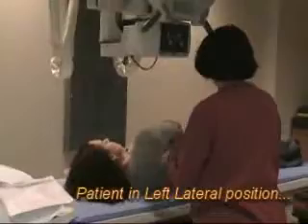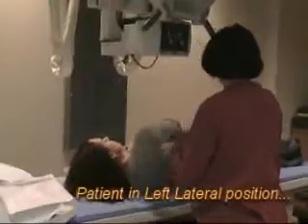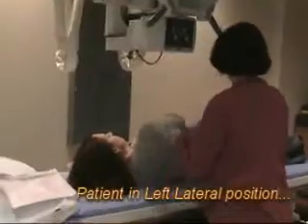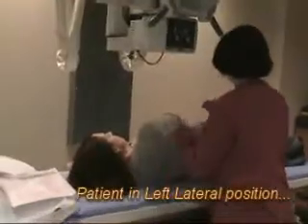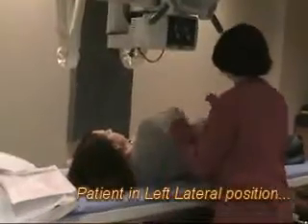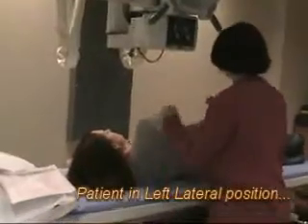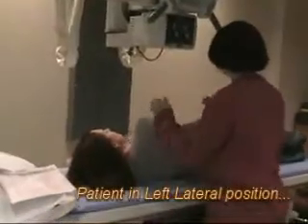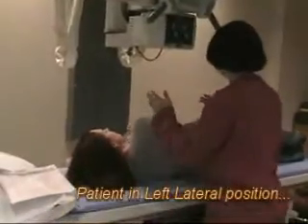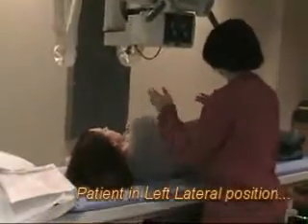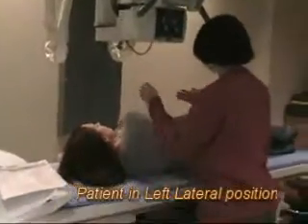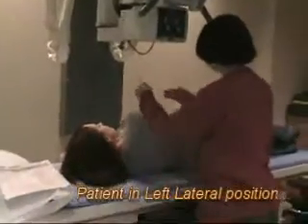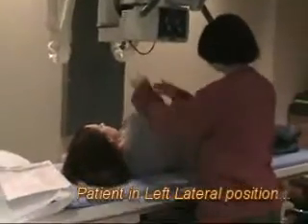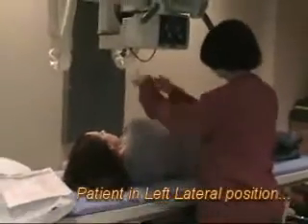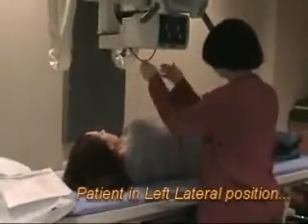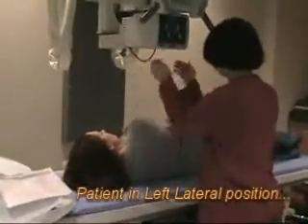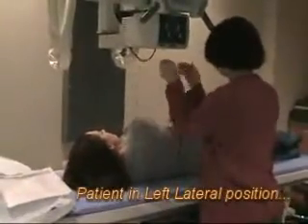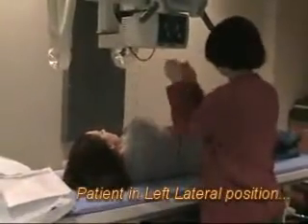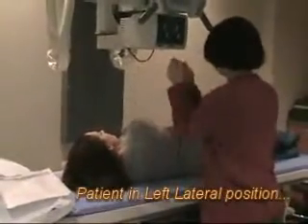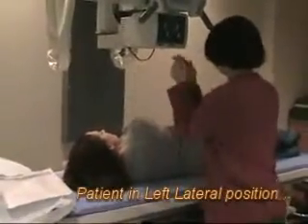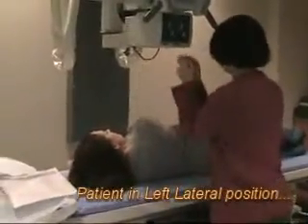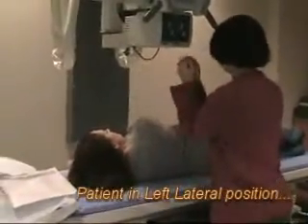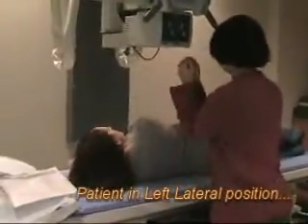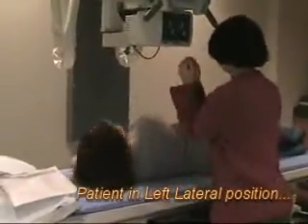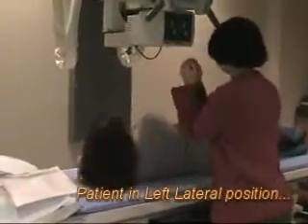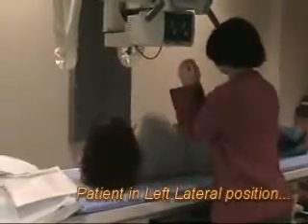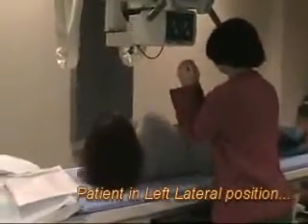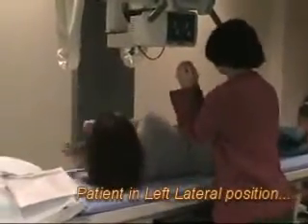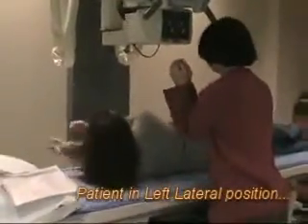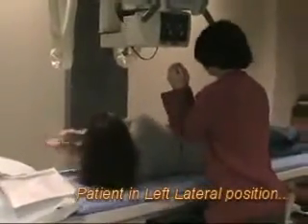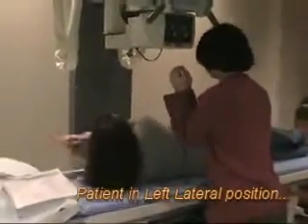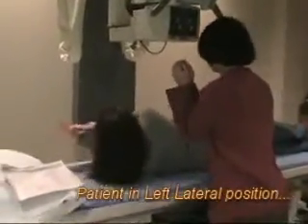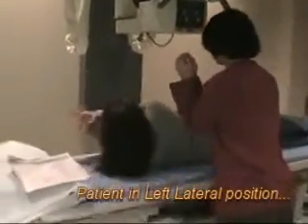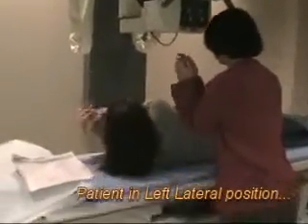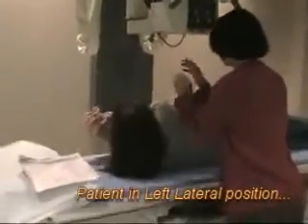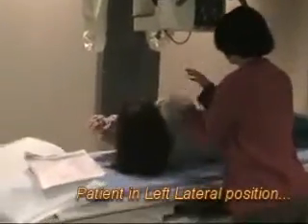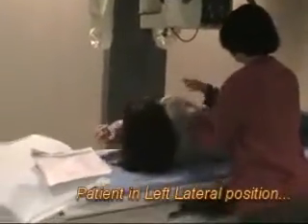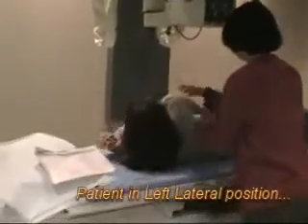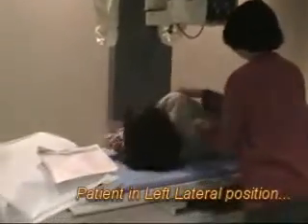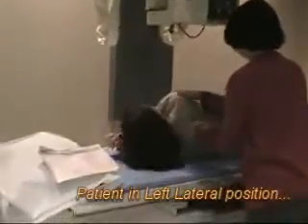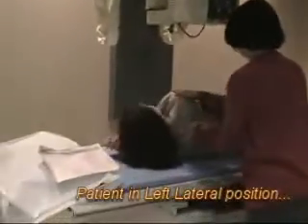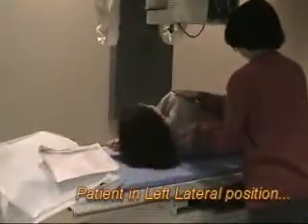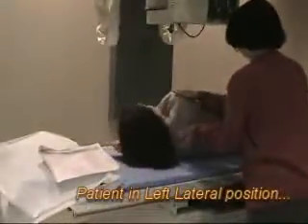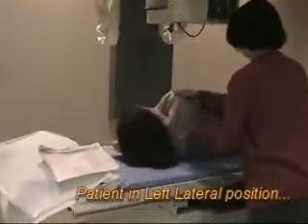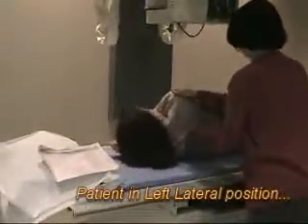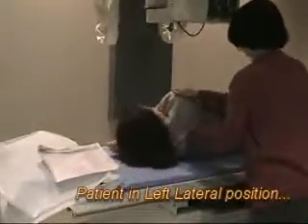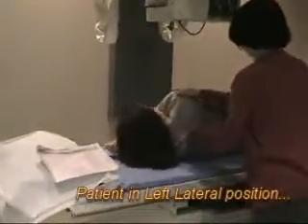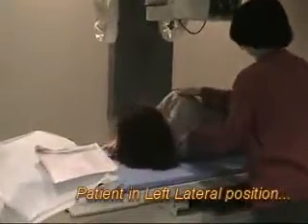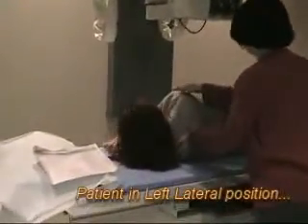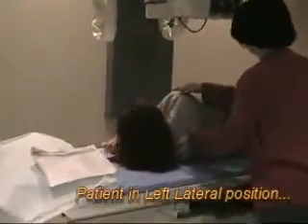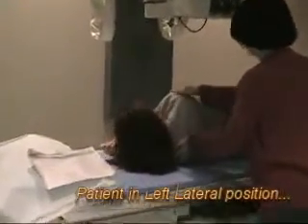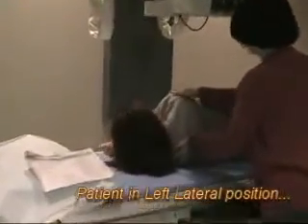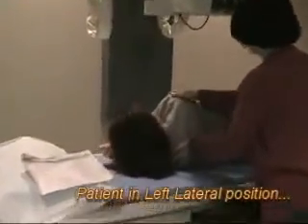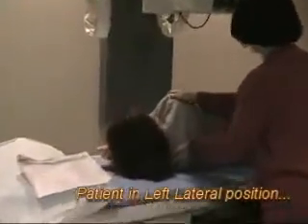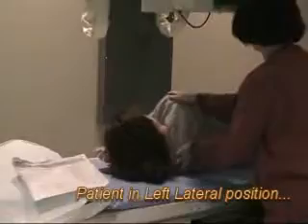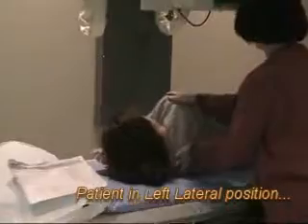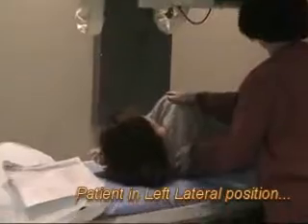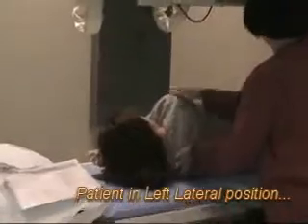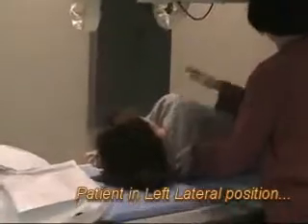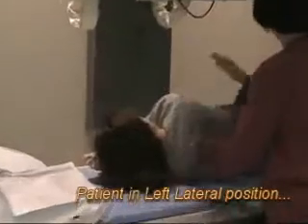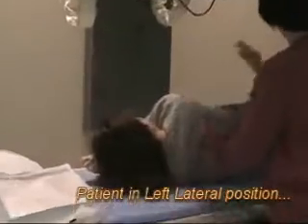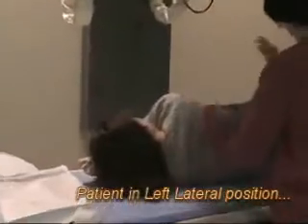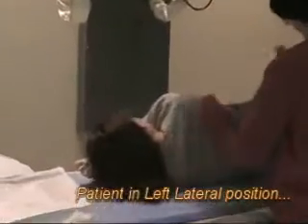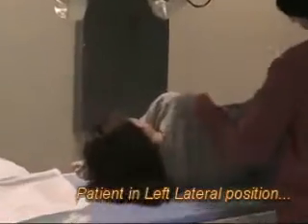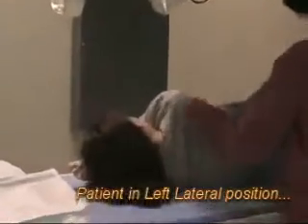I'm going to put both arms just kind of, perfect right angles with the elbows.